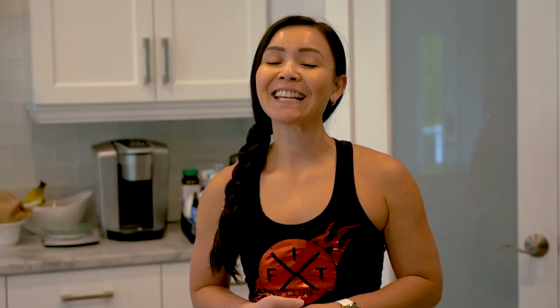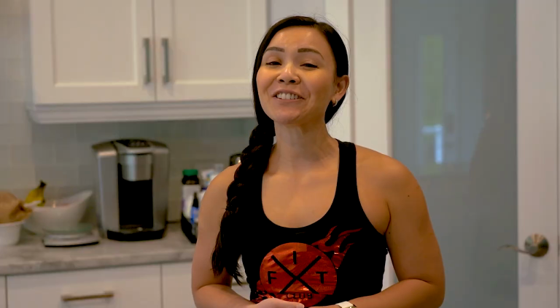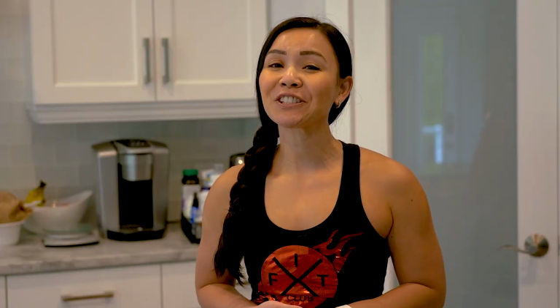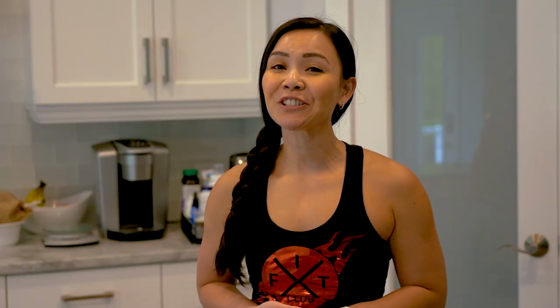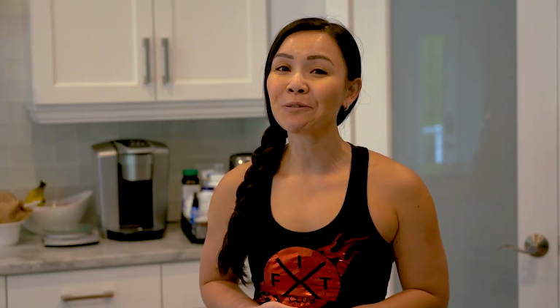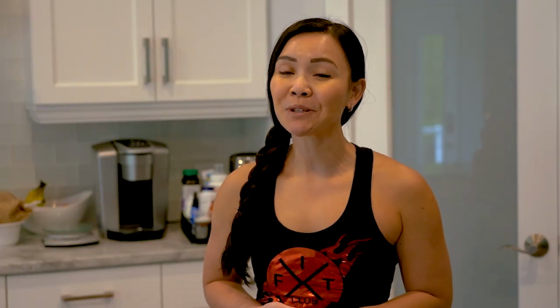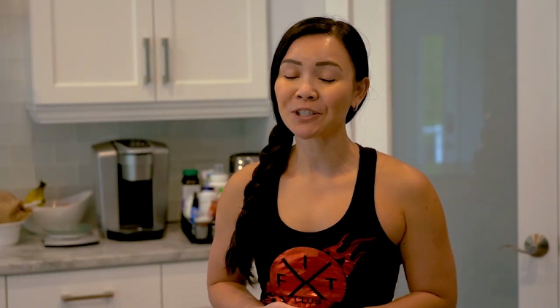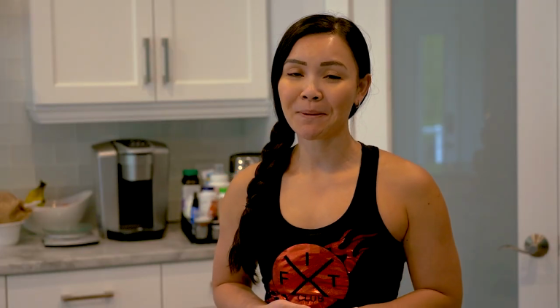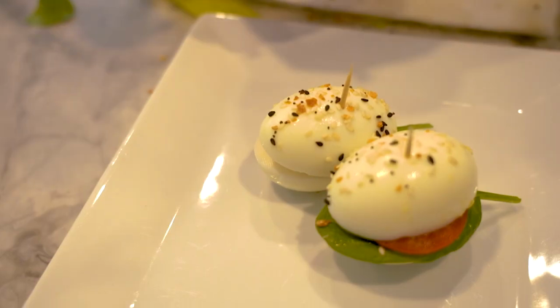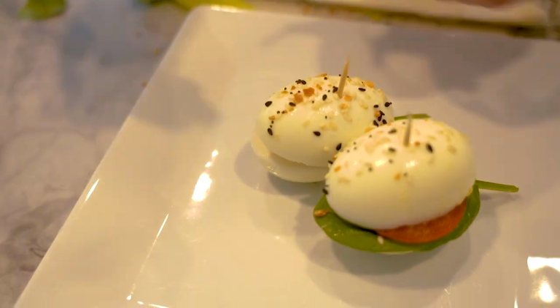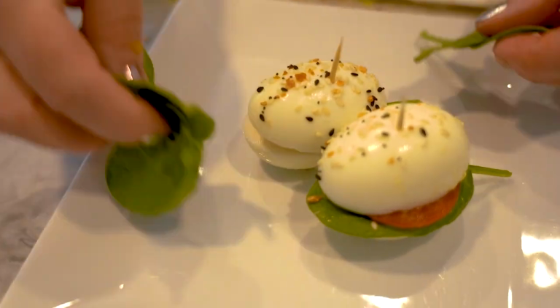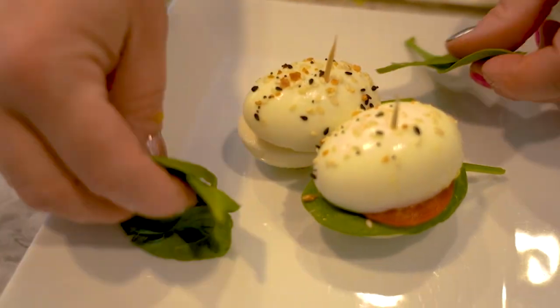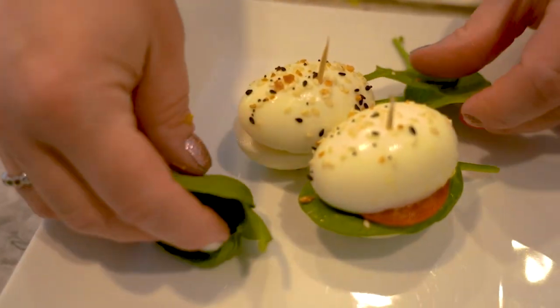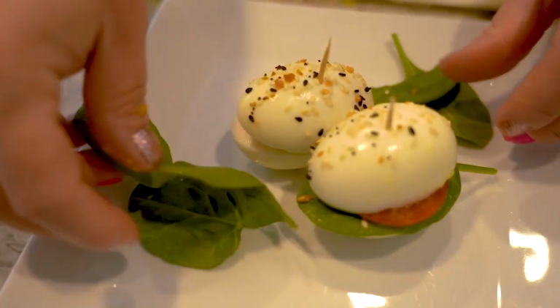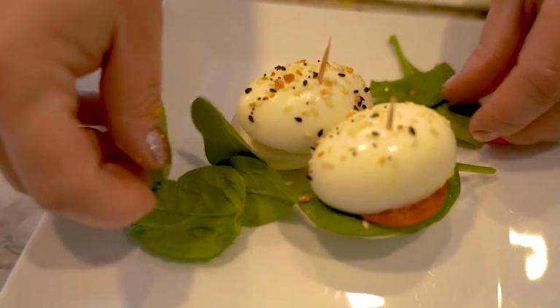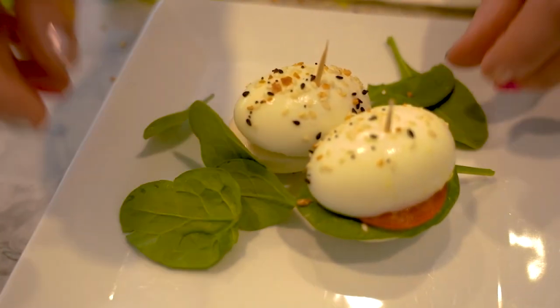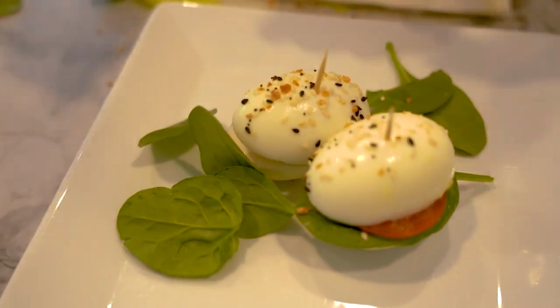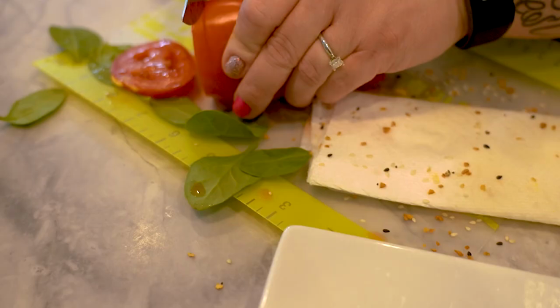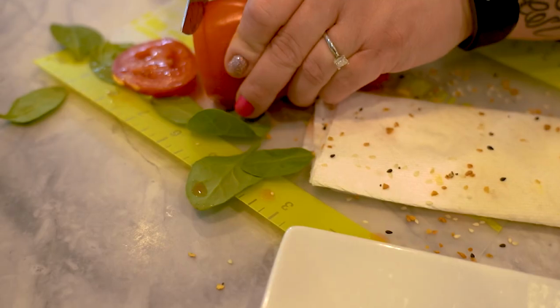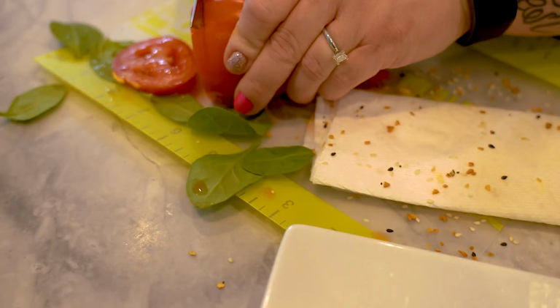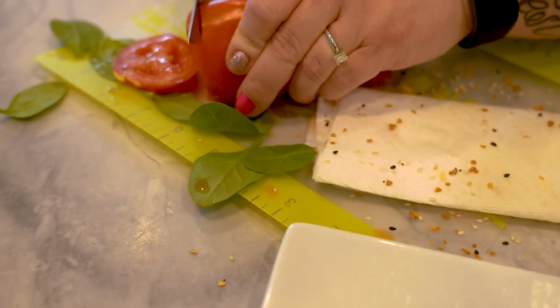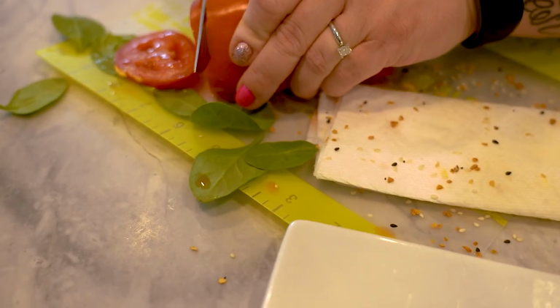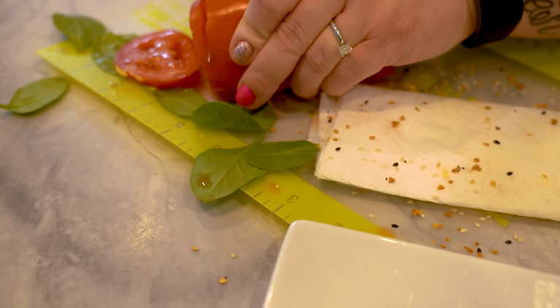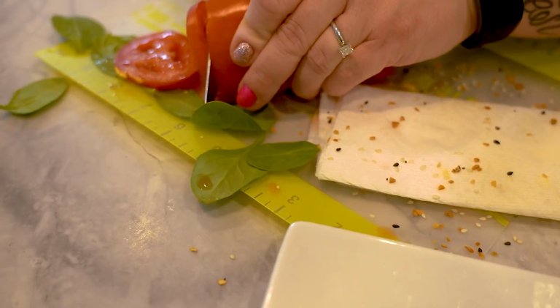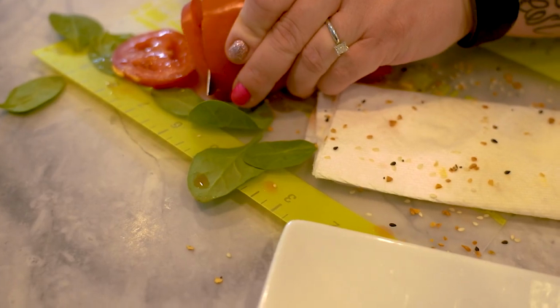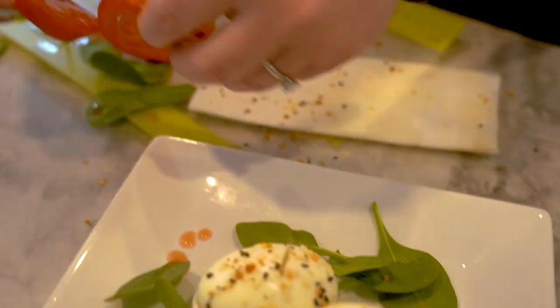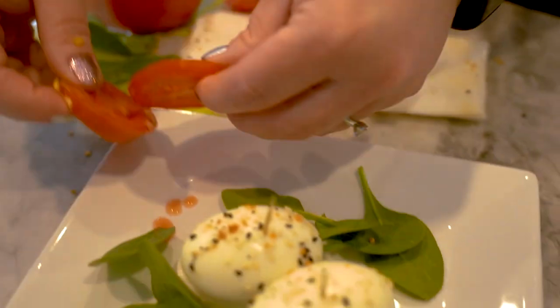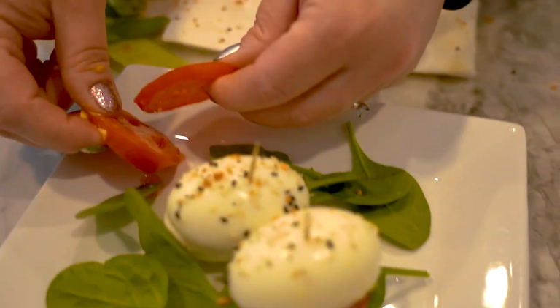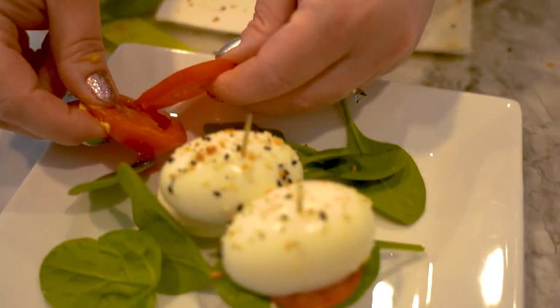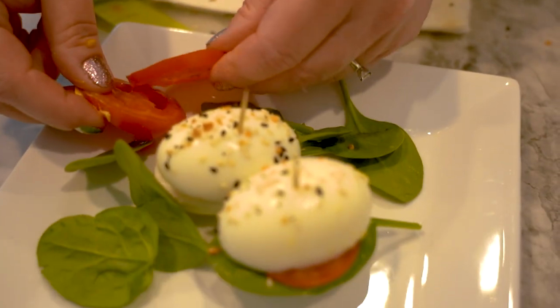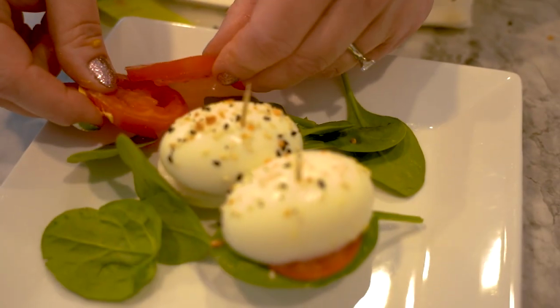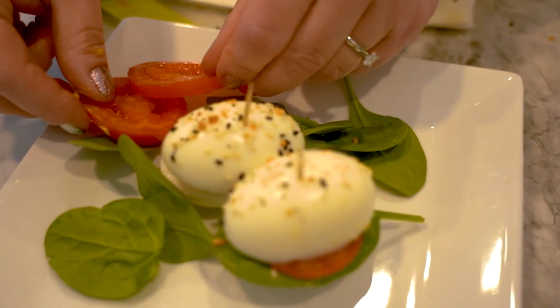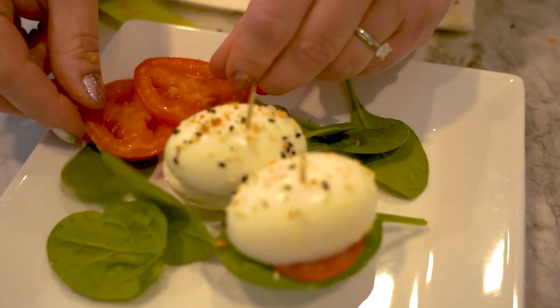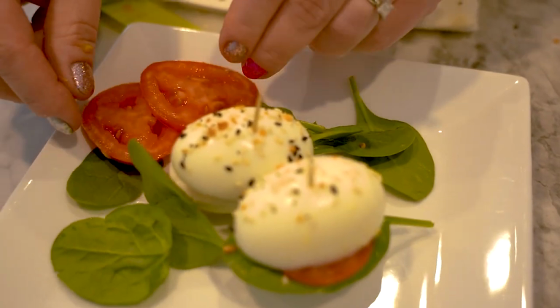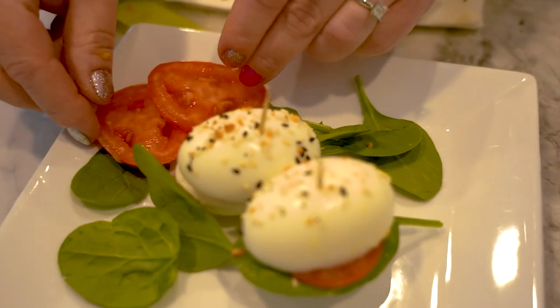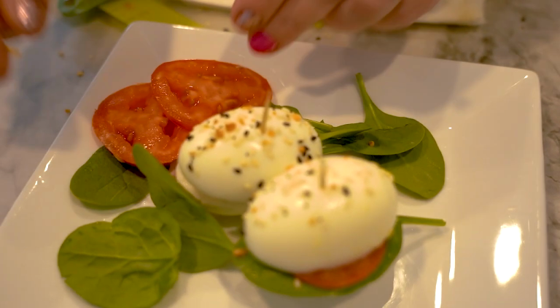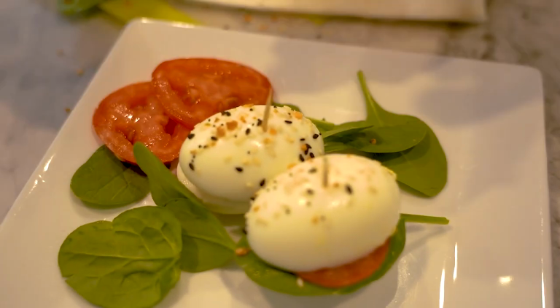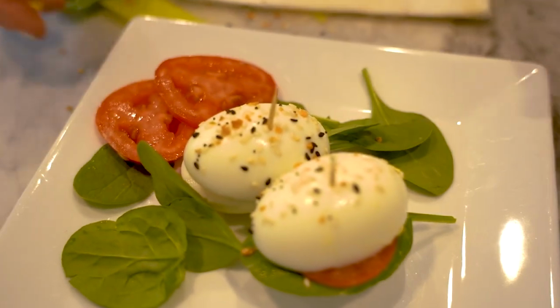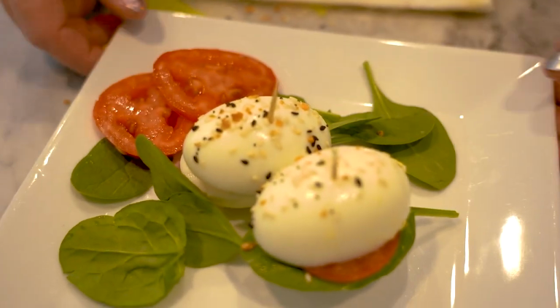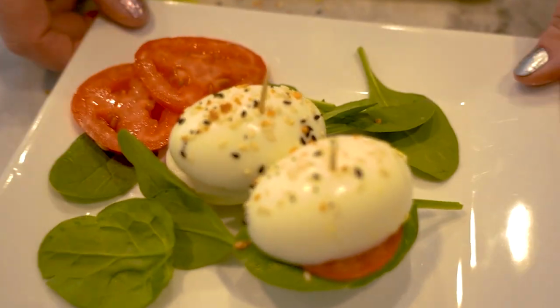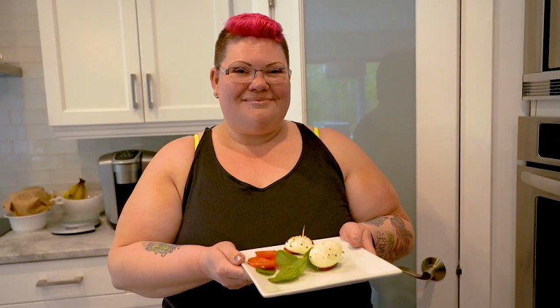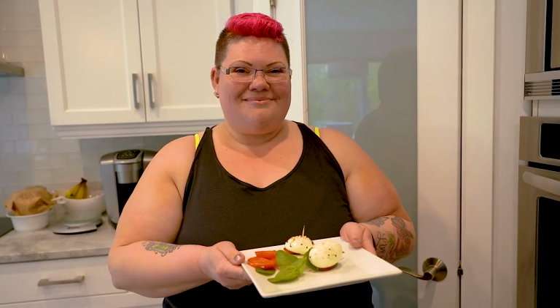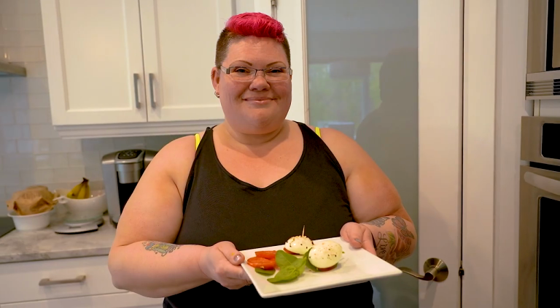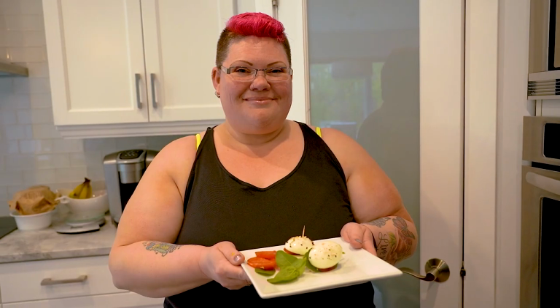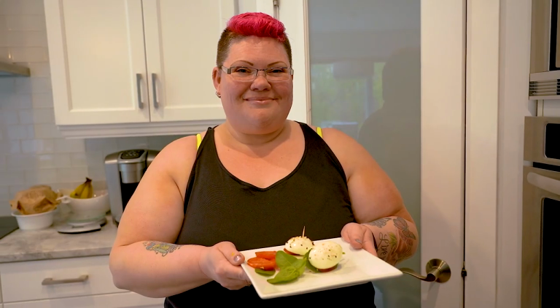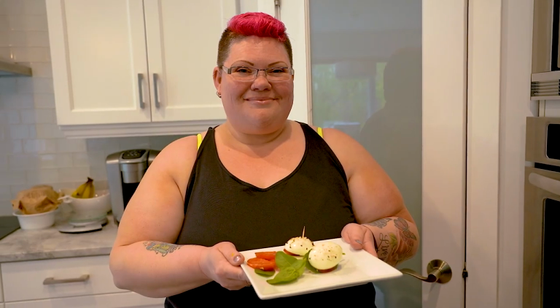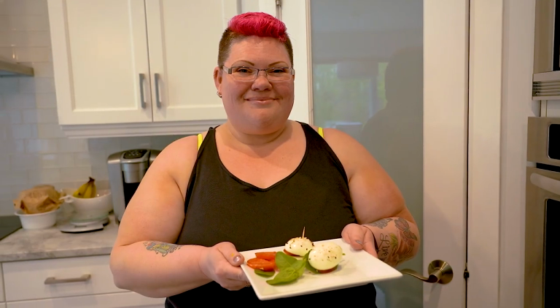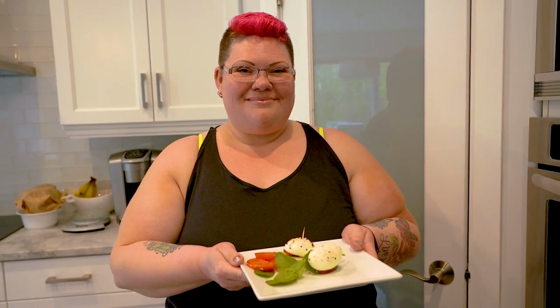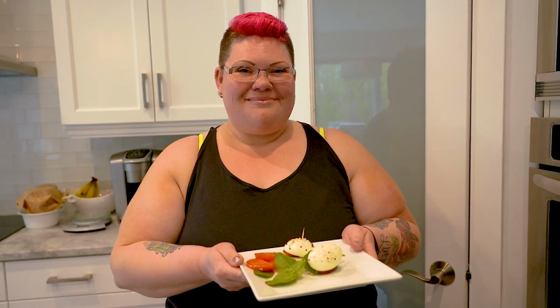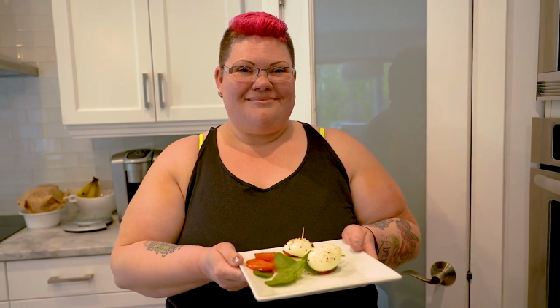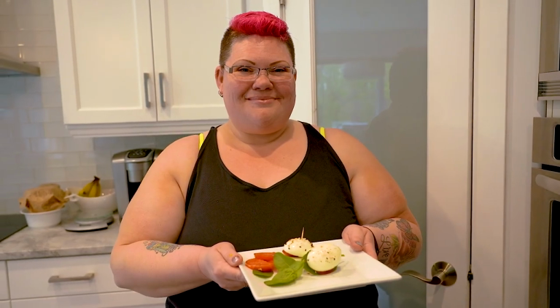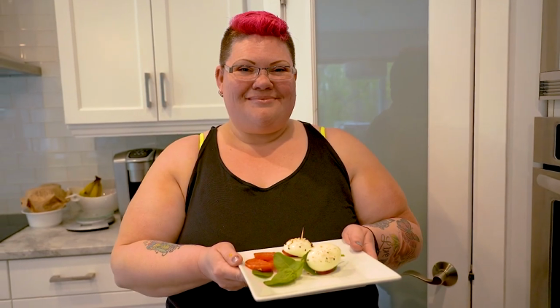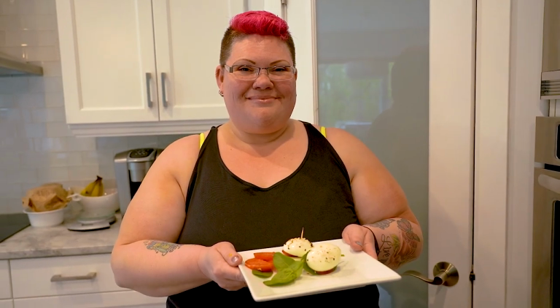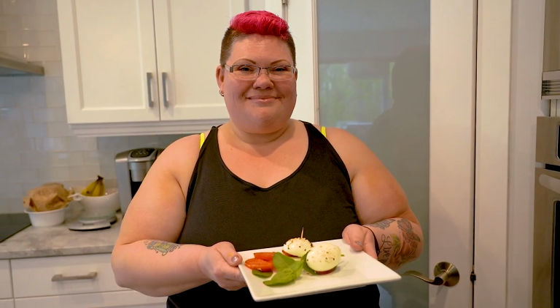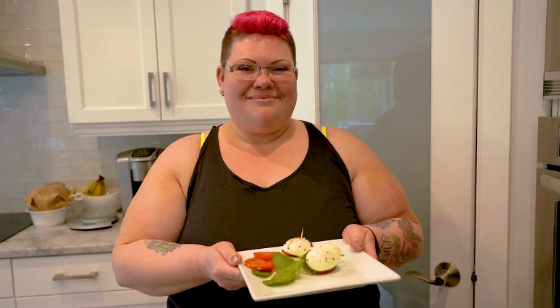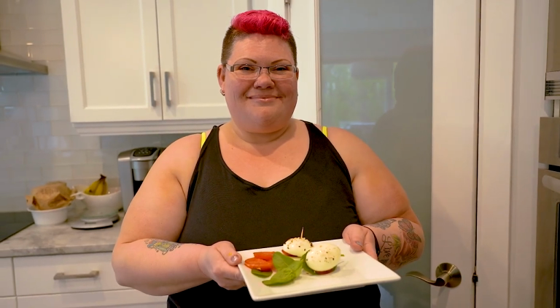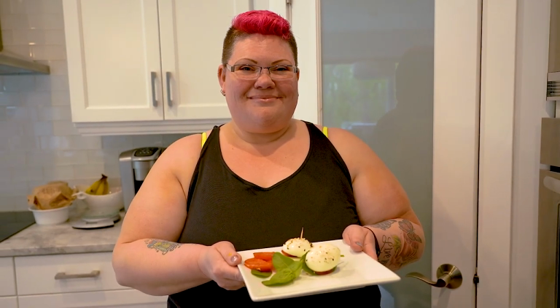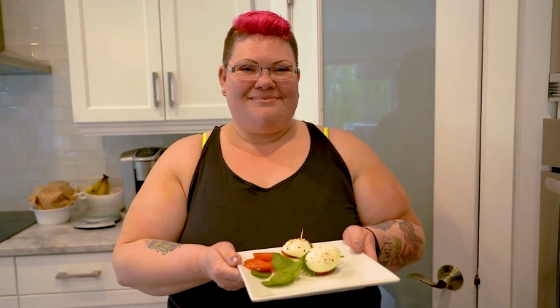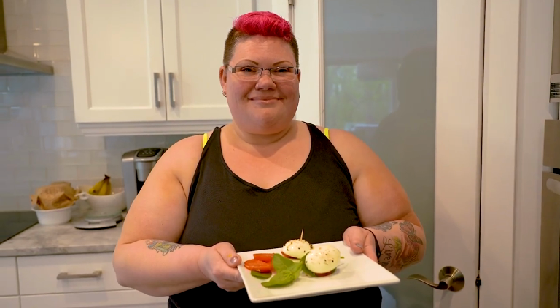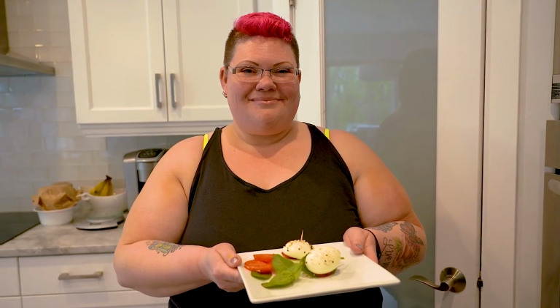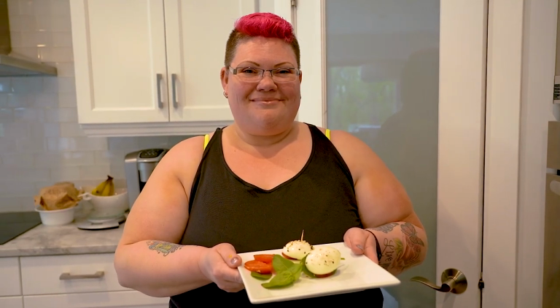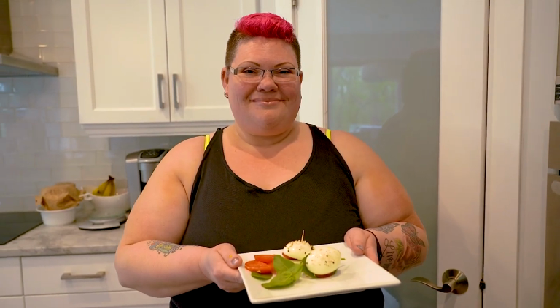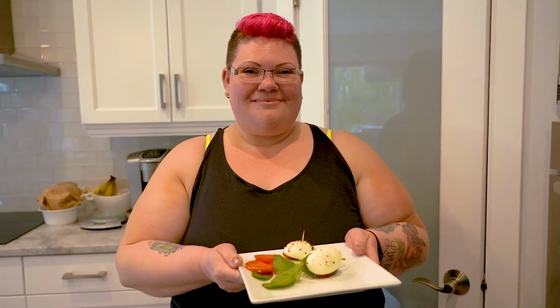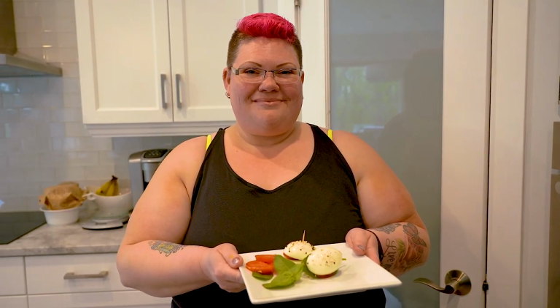Thank you so much, Amanda, for sharing your recipe on how to make an egg BLT slider. Thanks guys for tuning in. I'll see you next week. Bye guys.